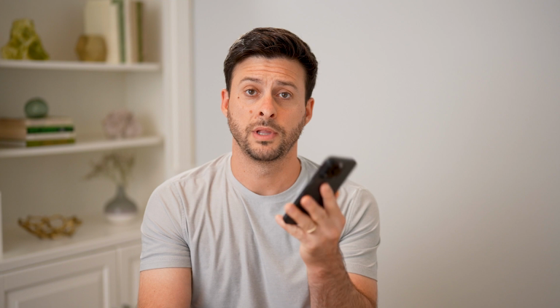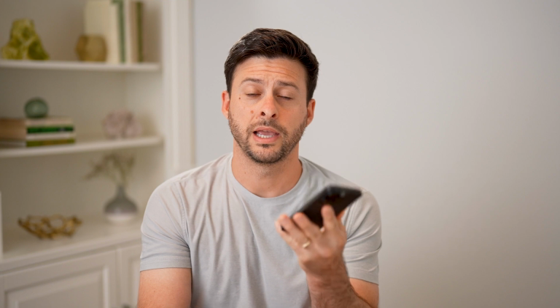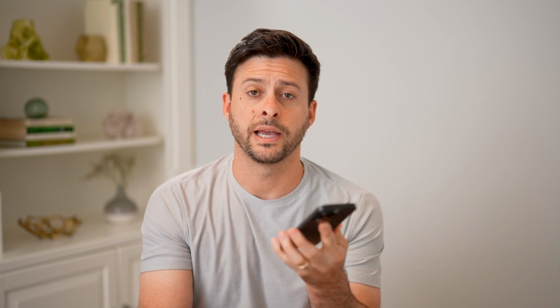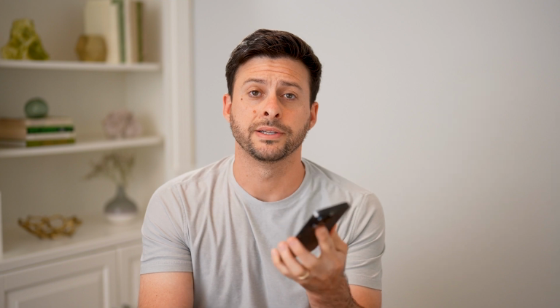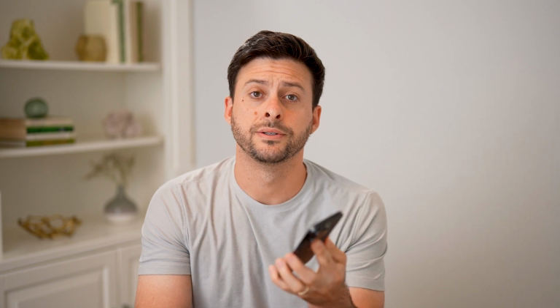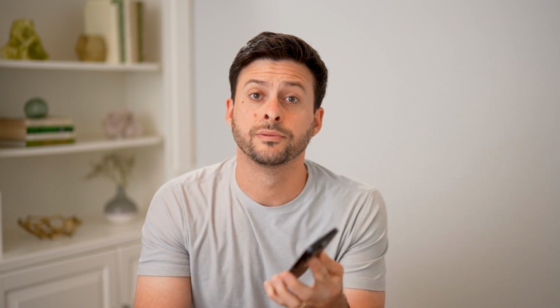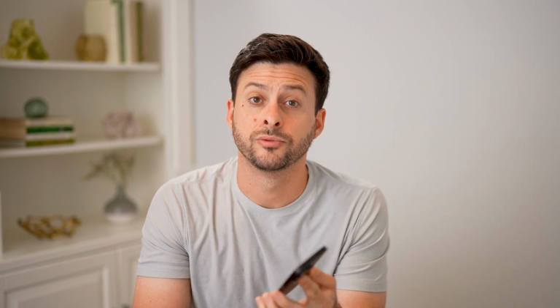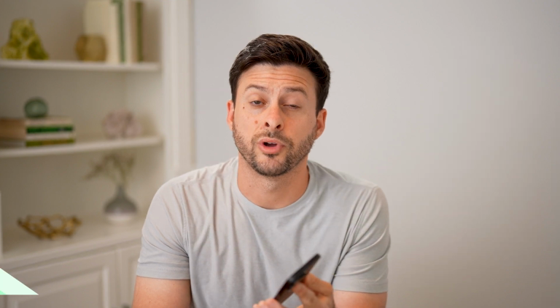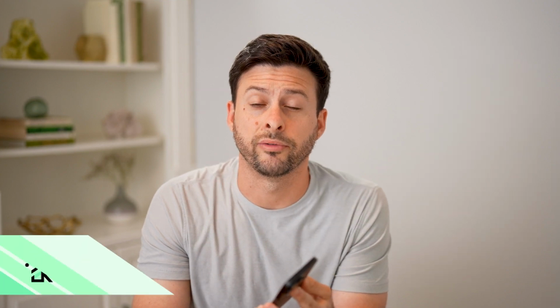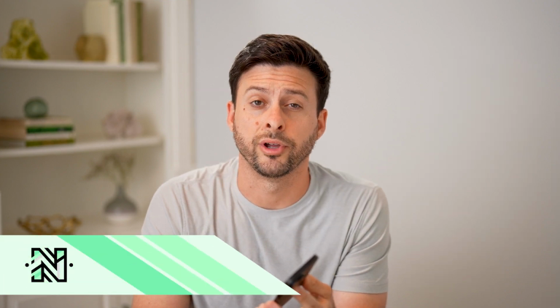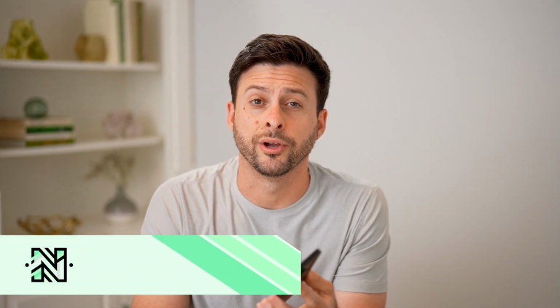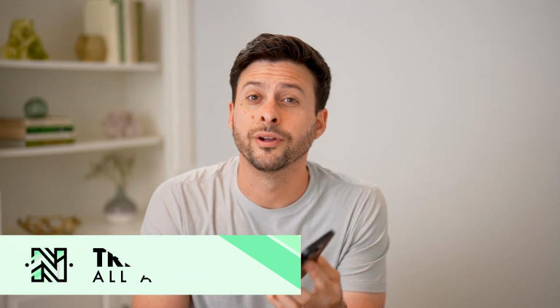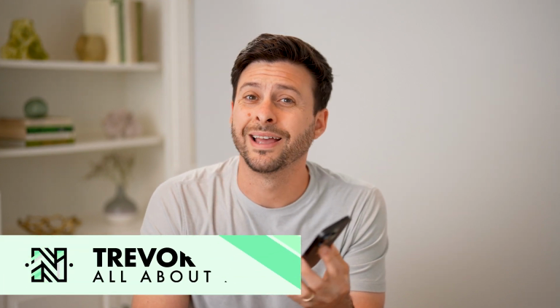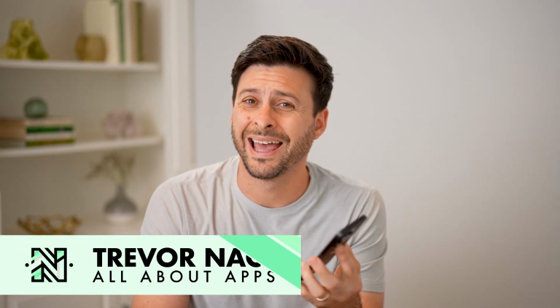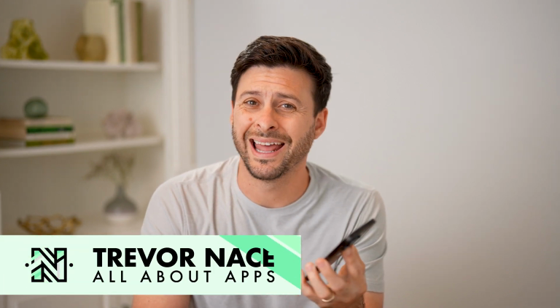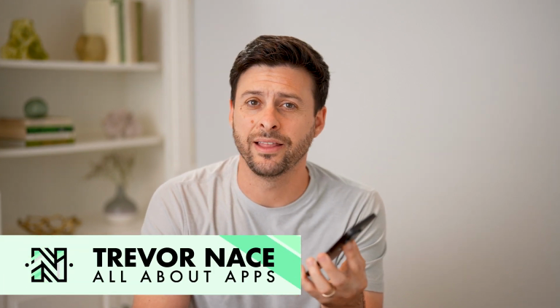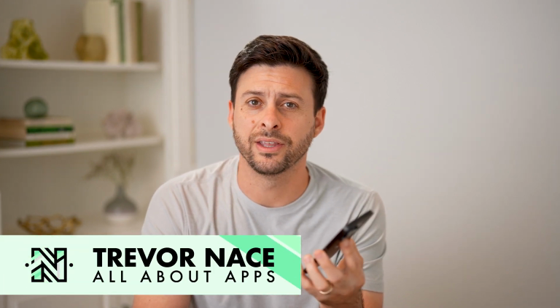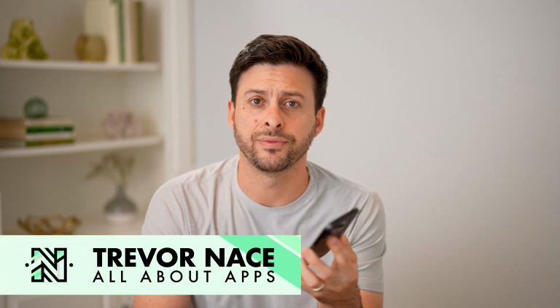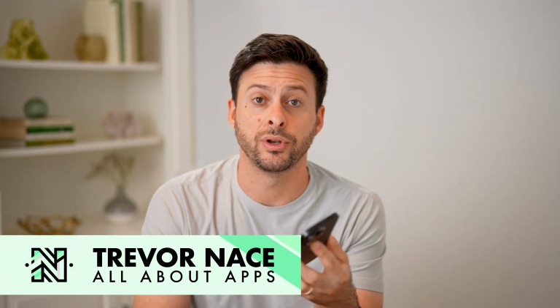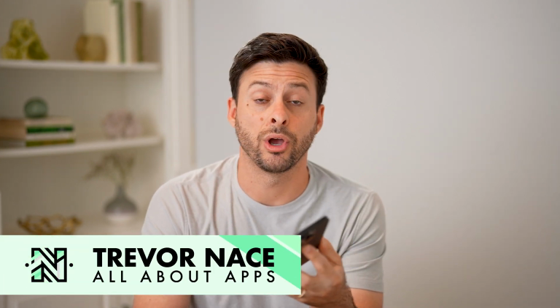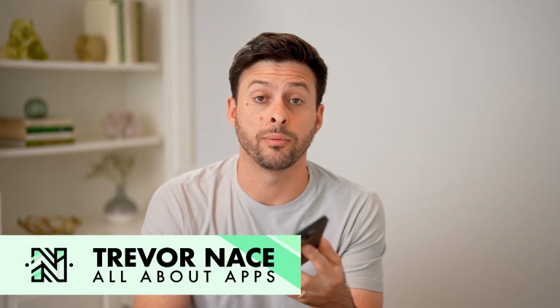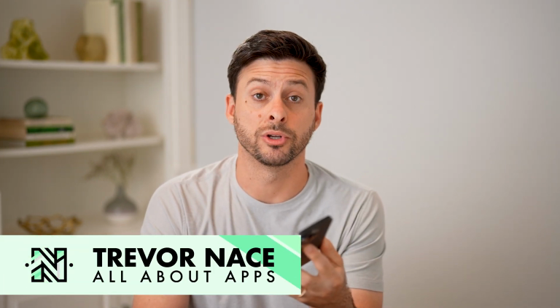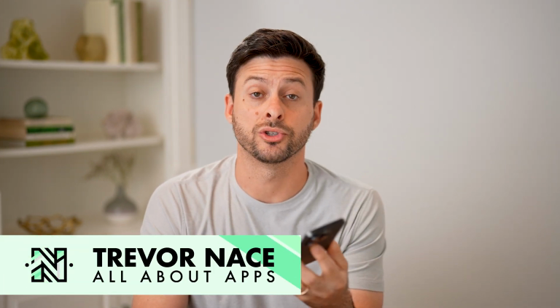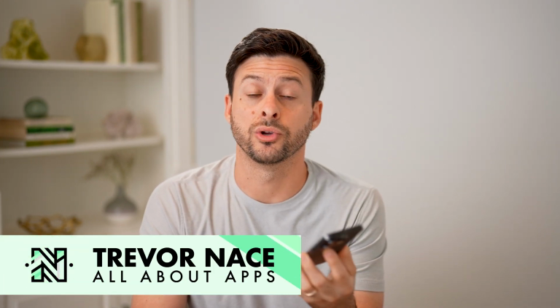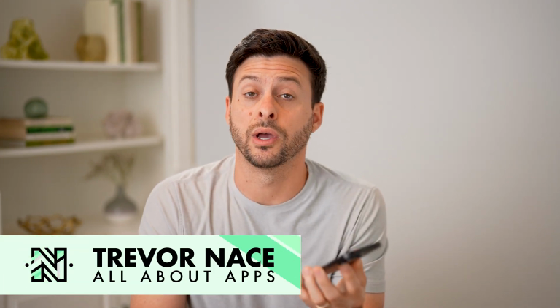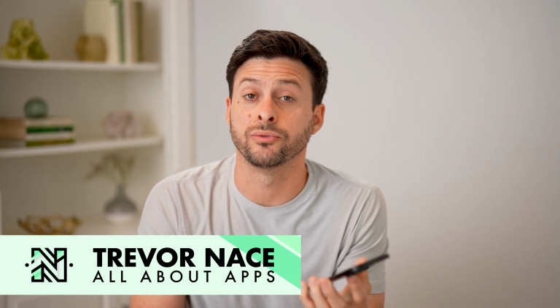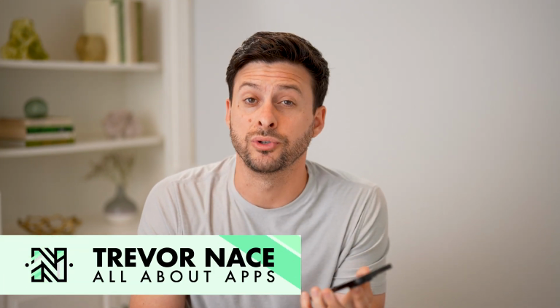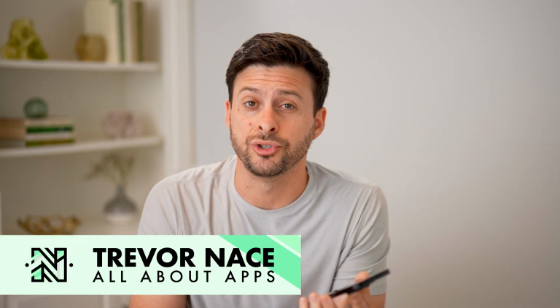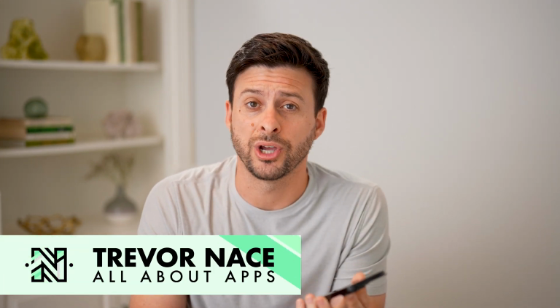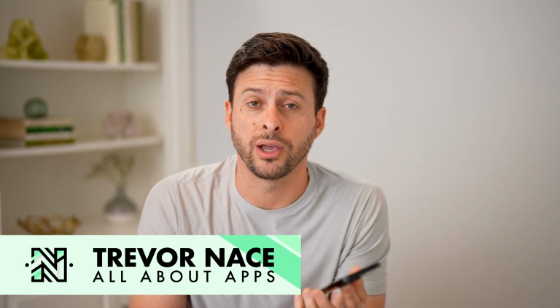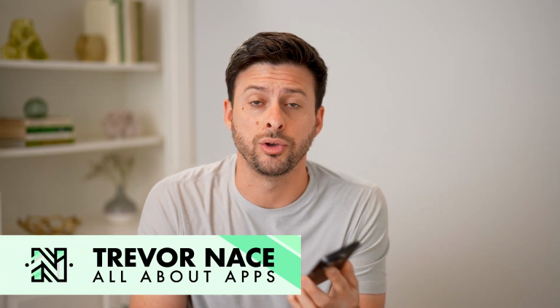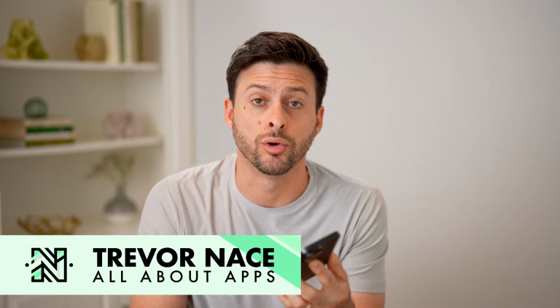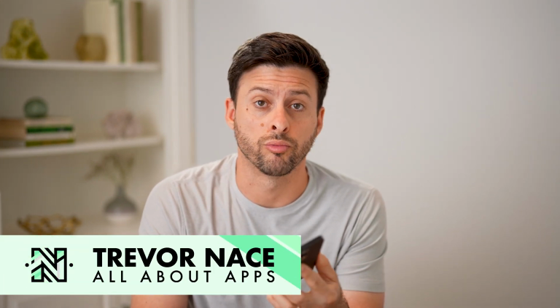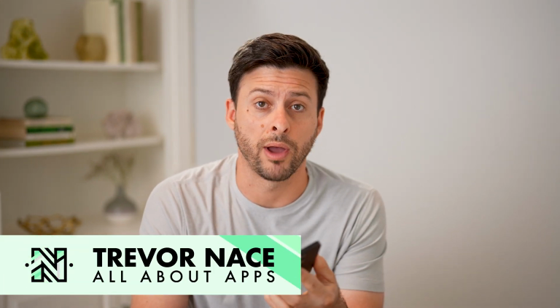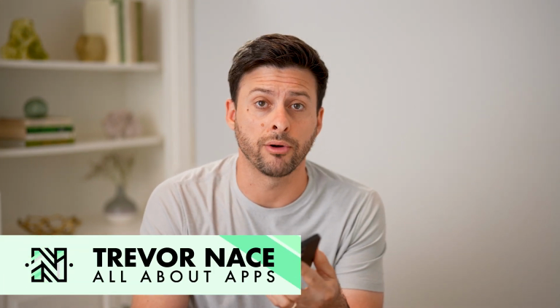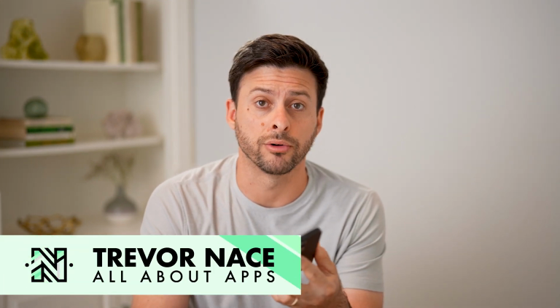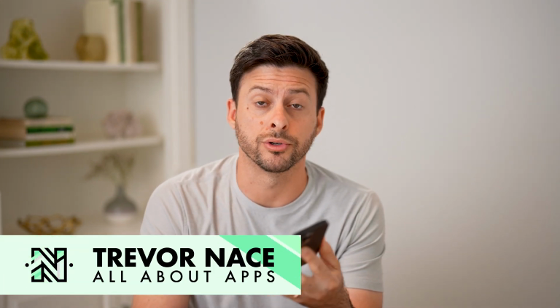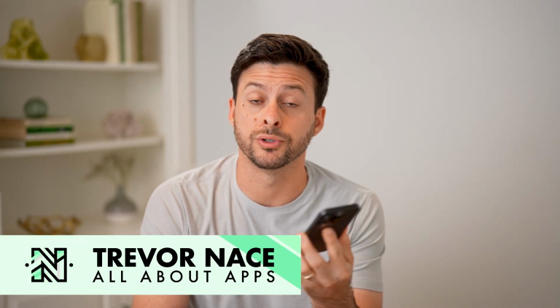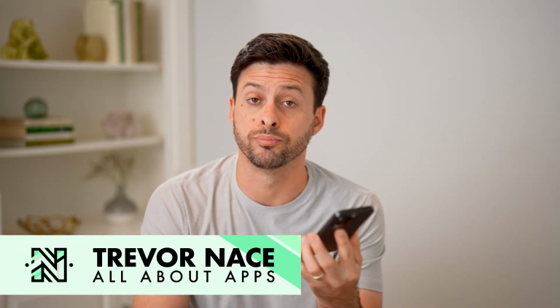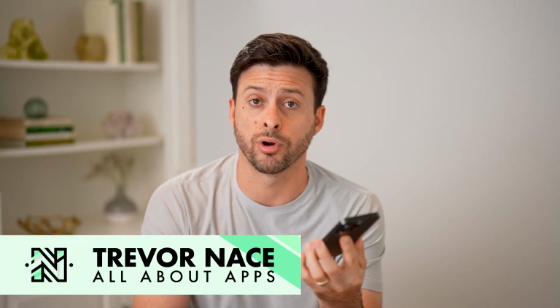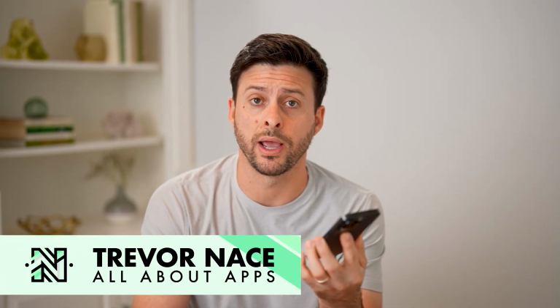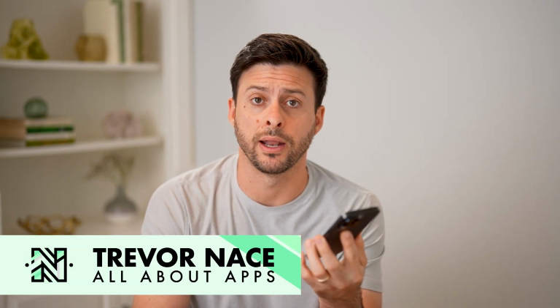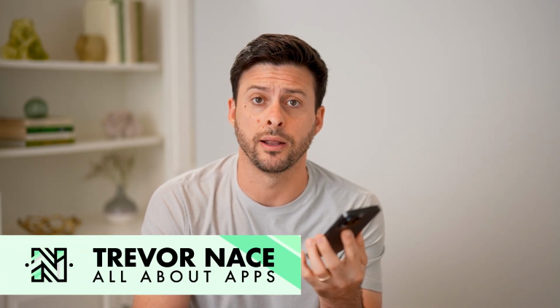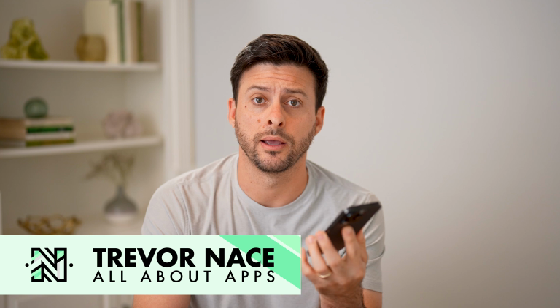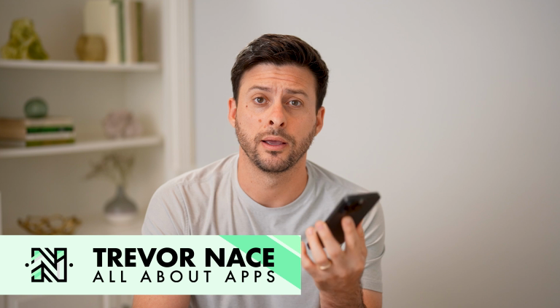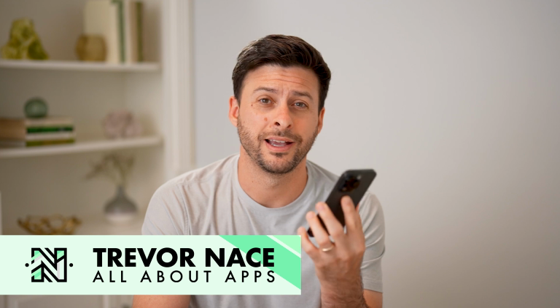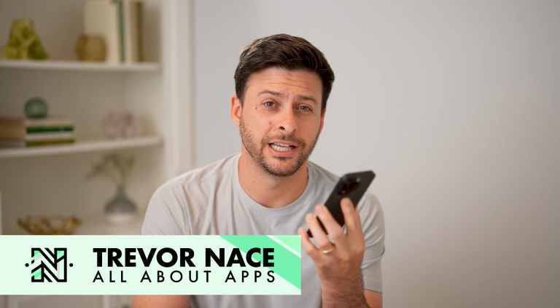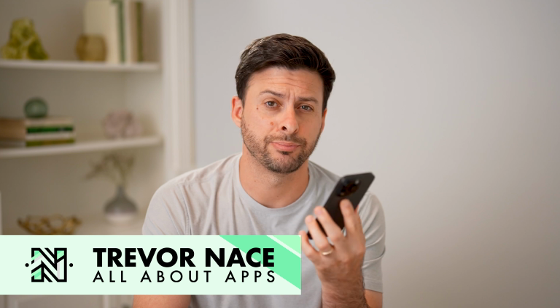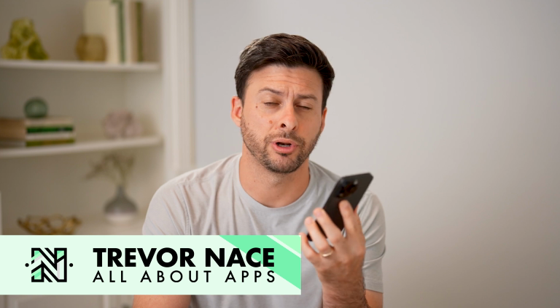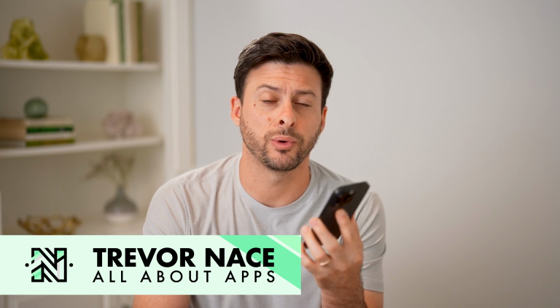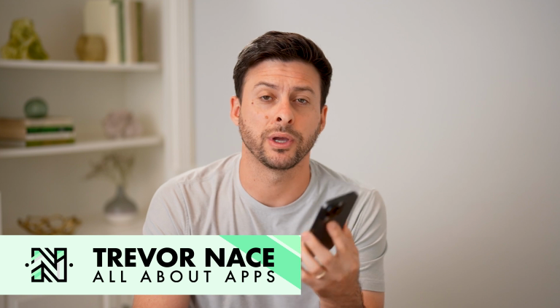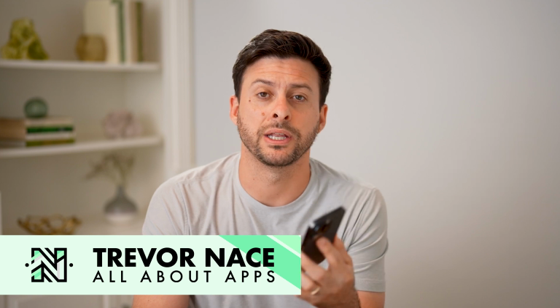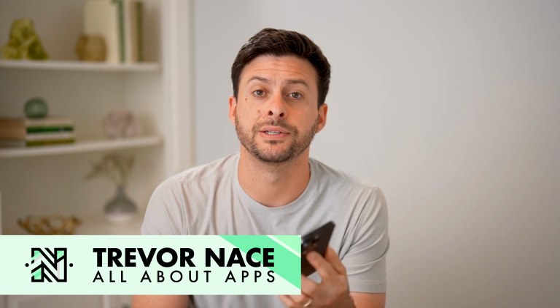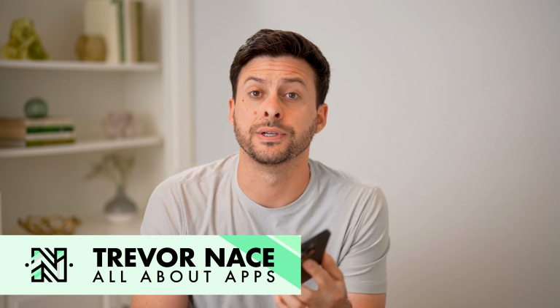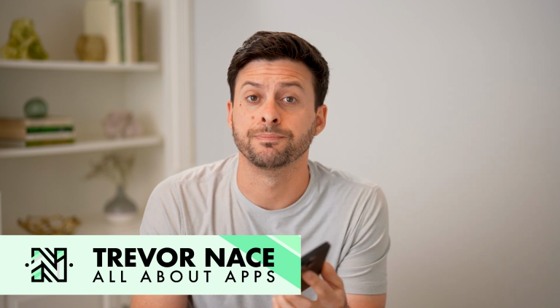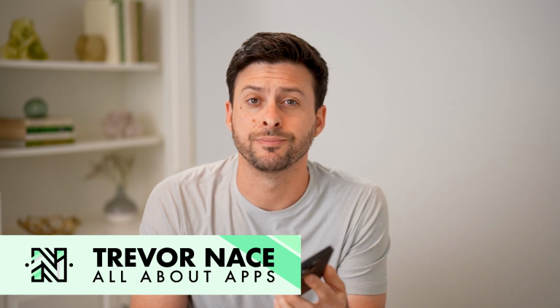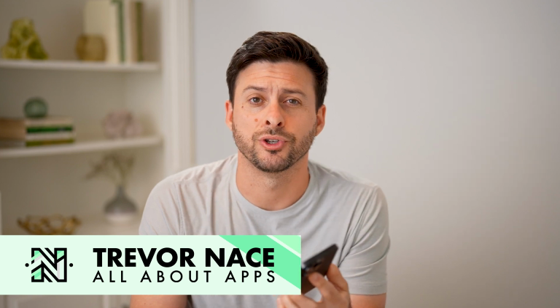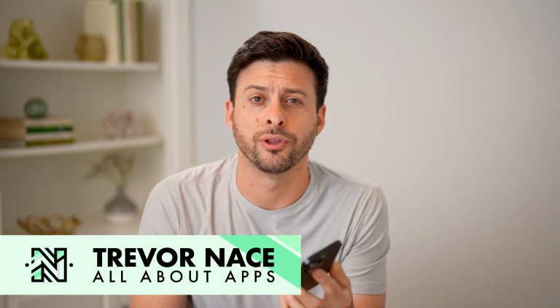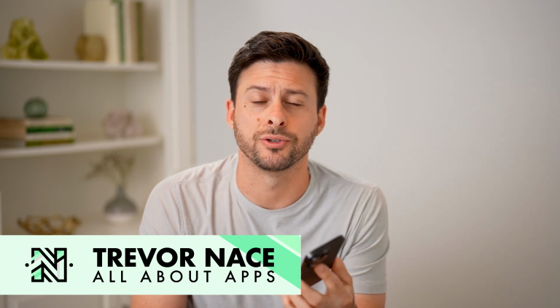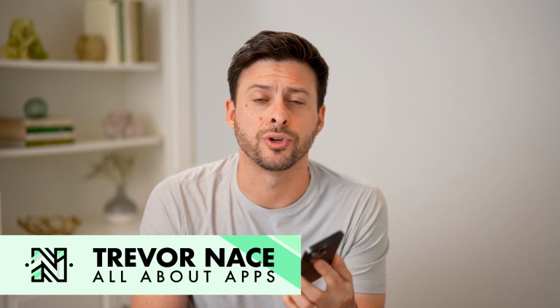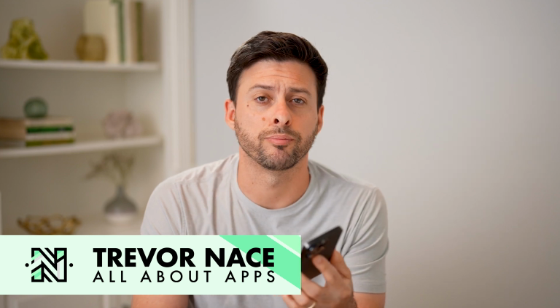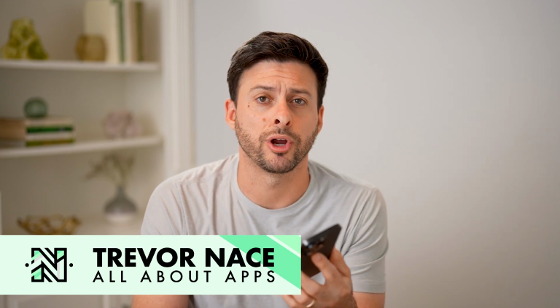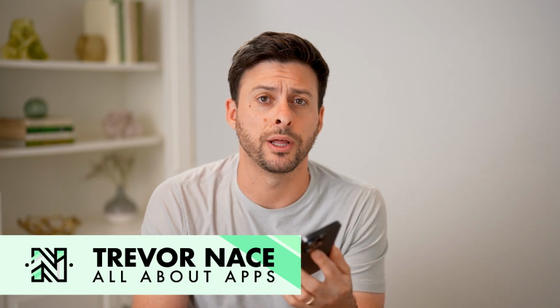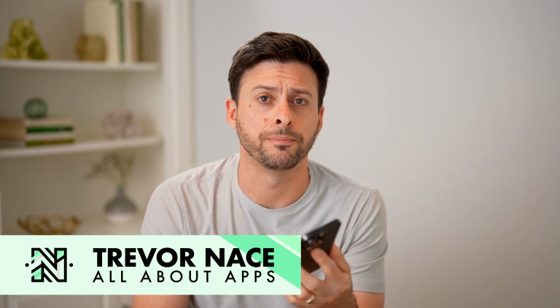Hey guys, Trevor here. And in this video, I'm going to show you how to check your router's brand. It's pretty quick and easy, so let's jump right in.